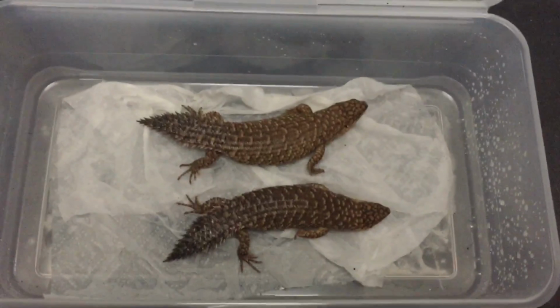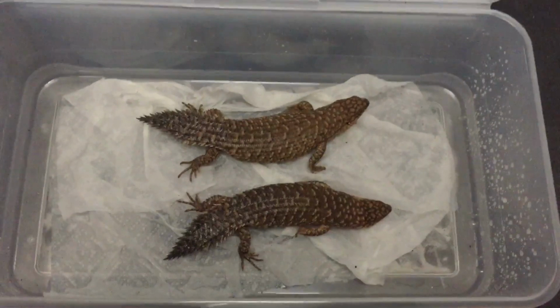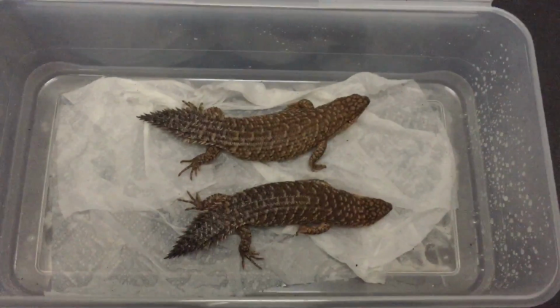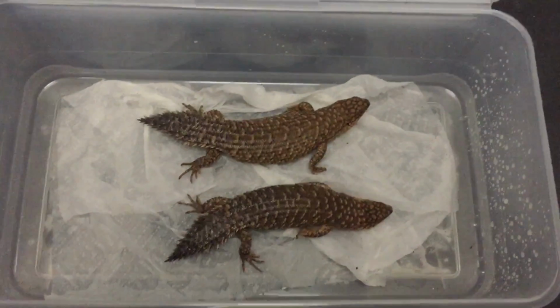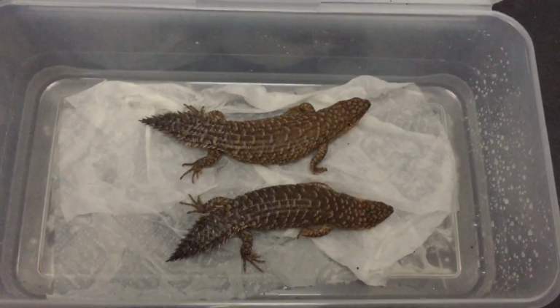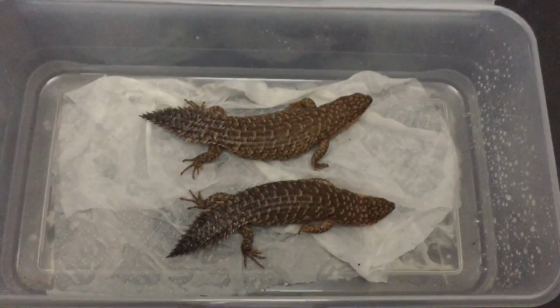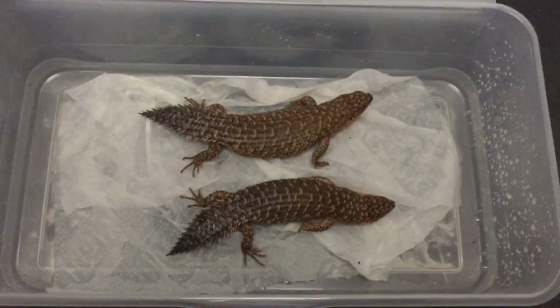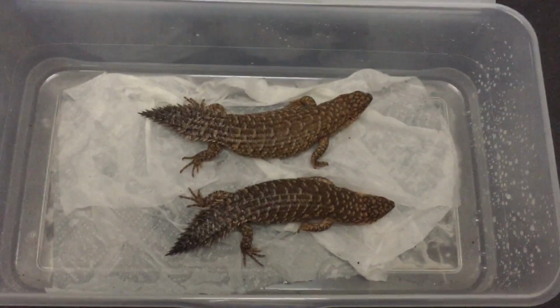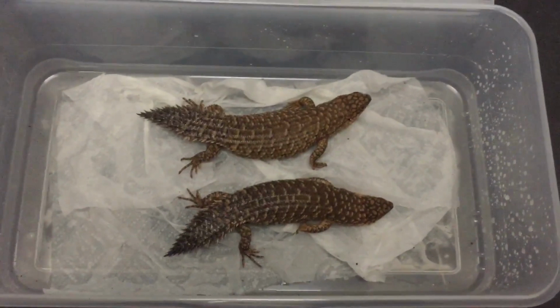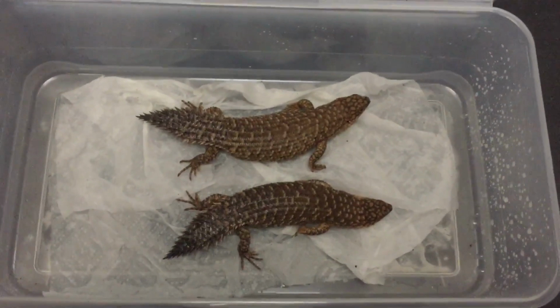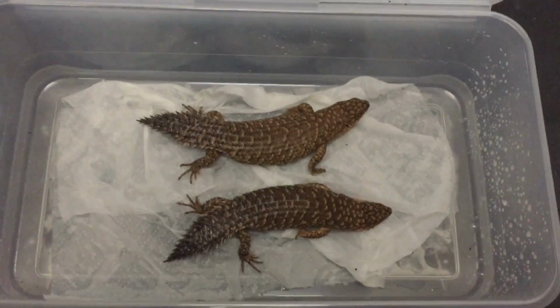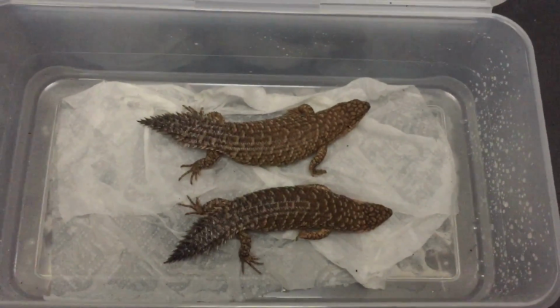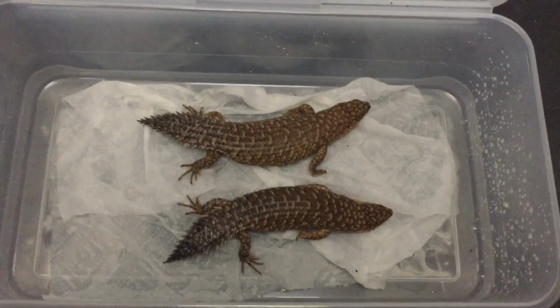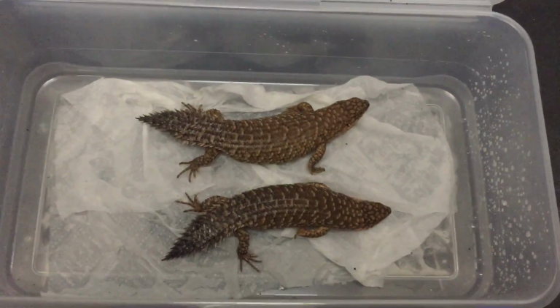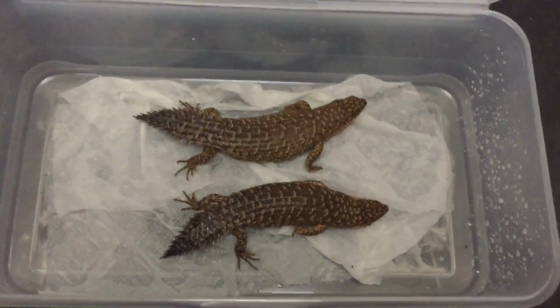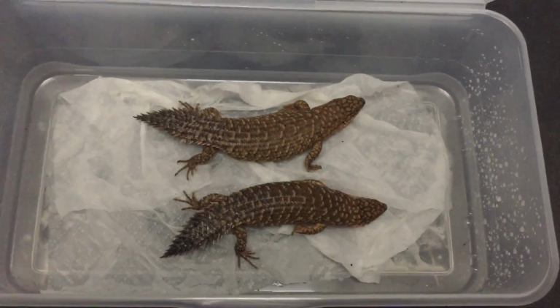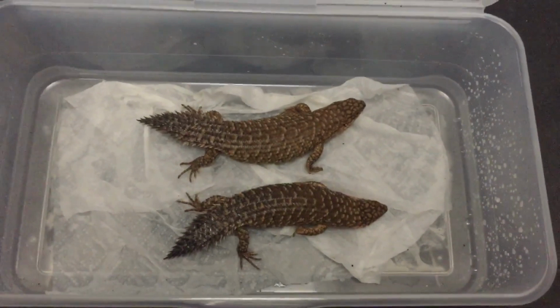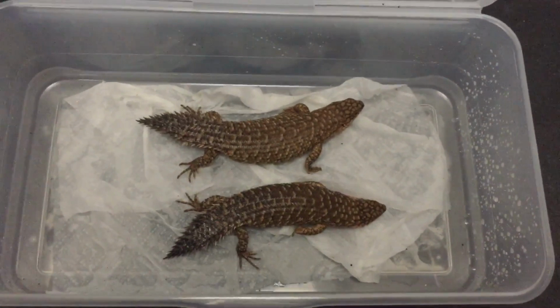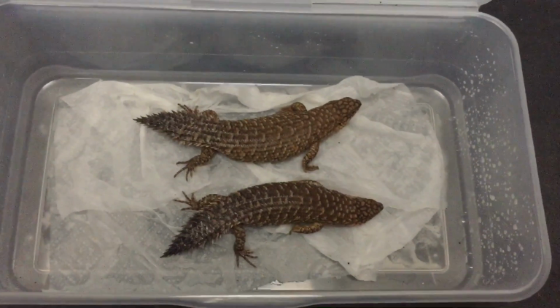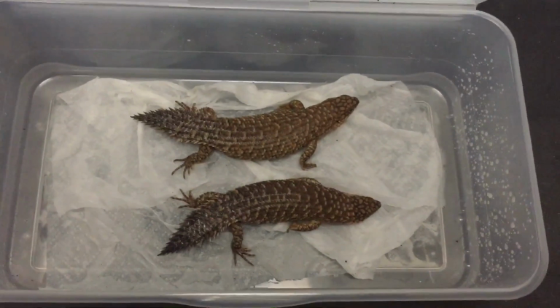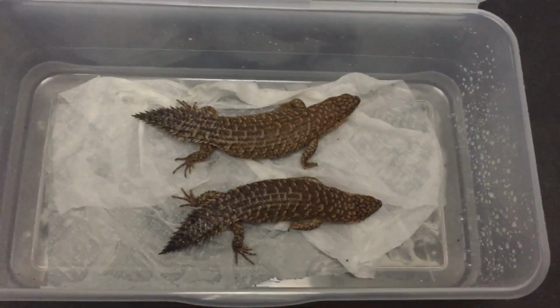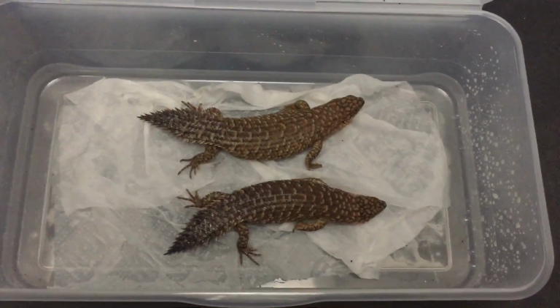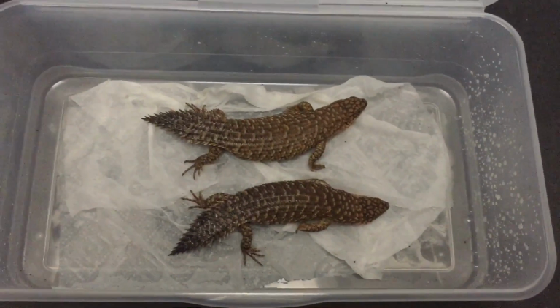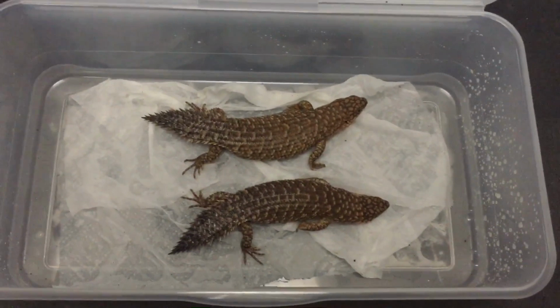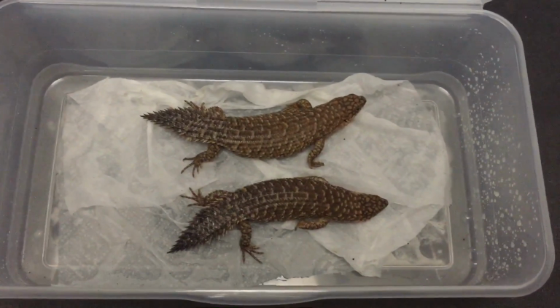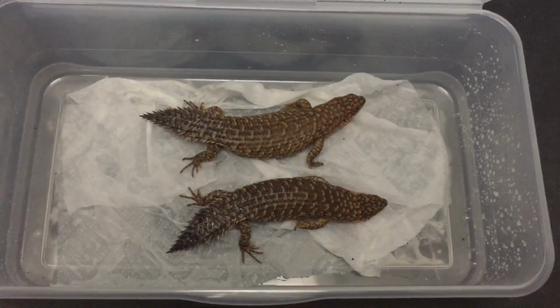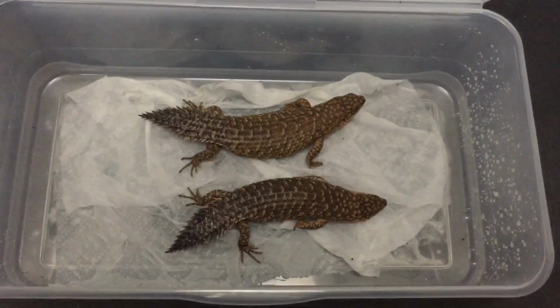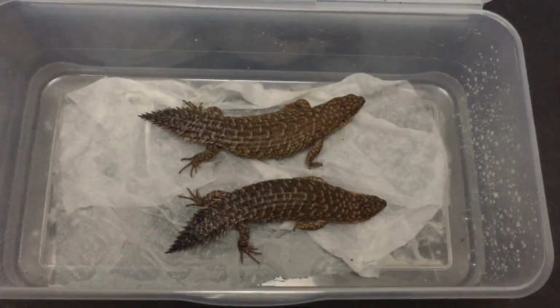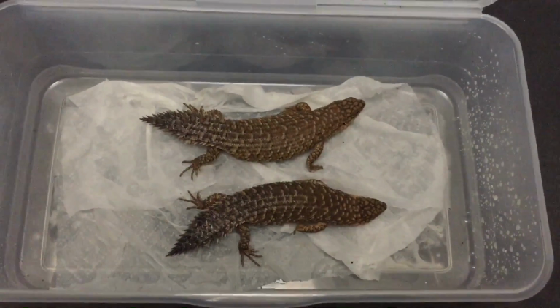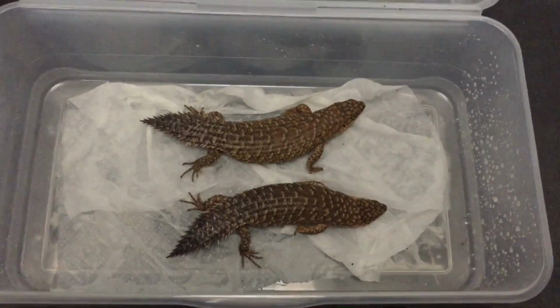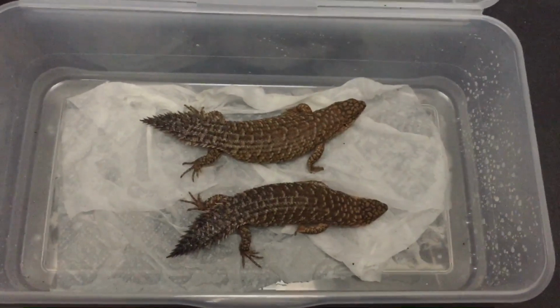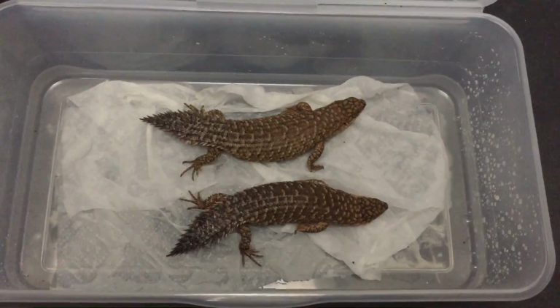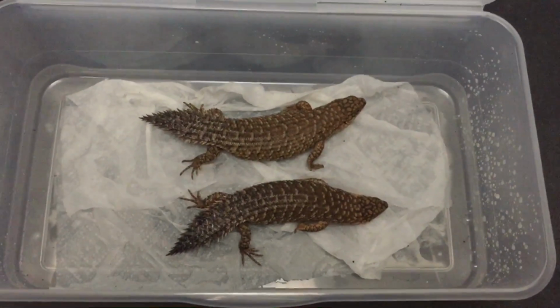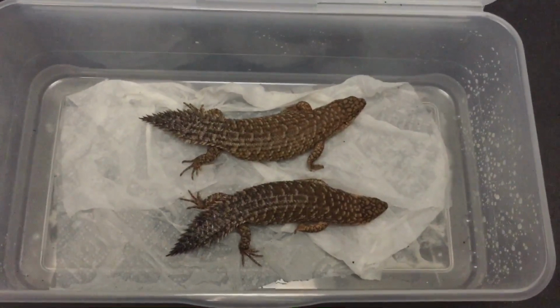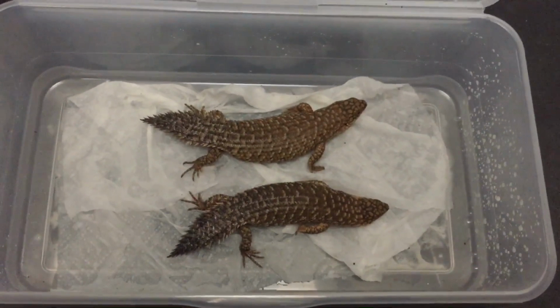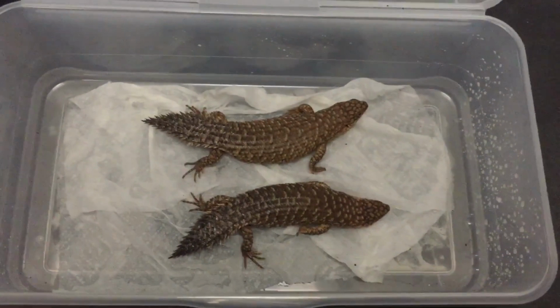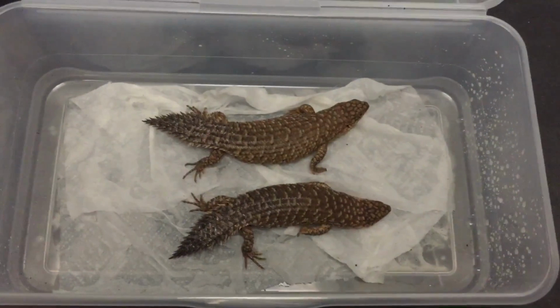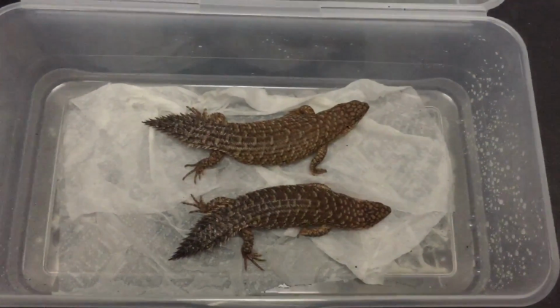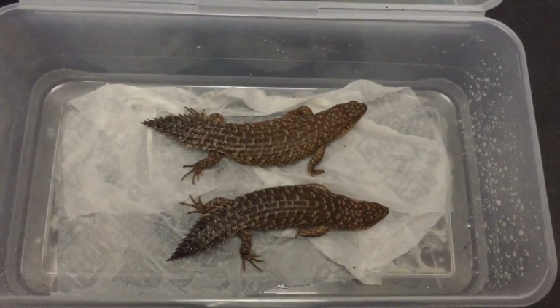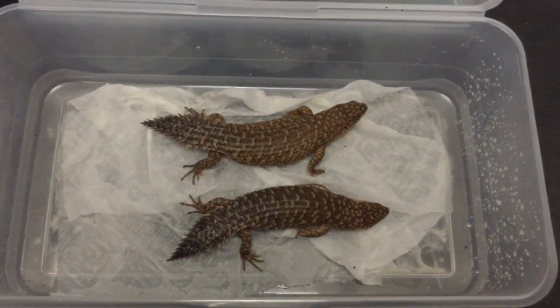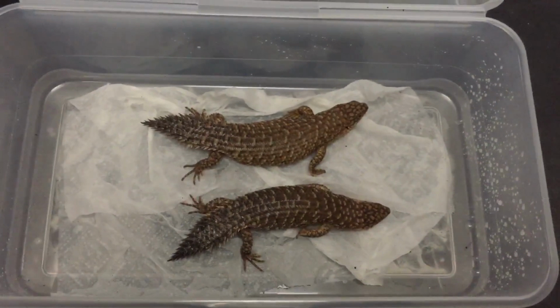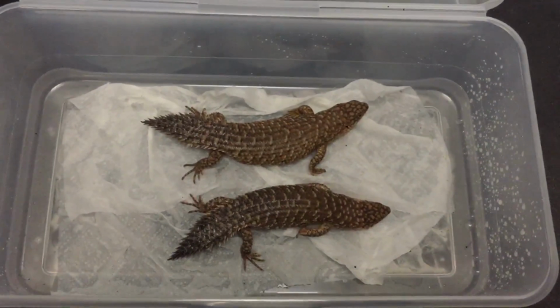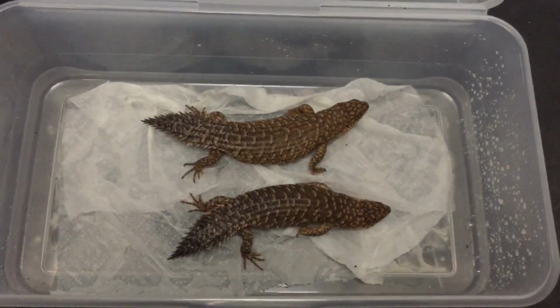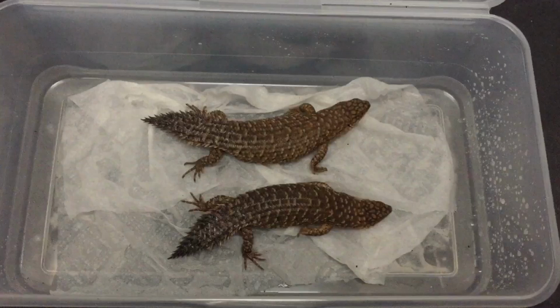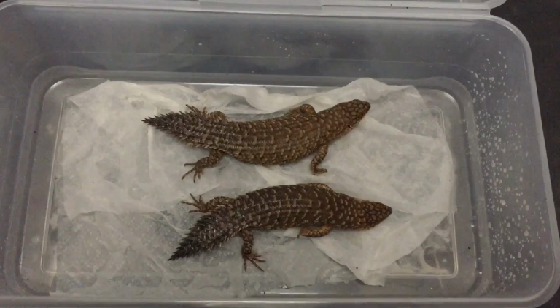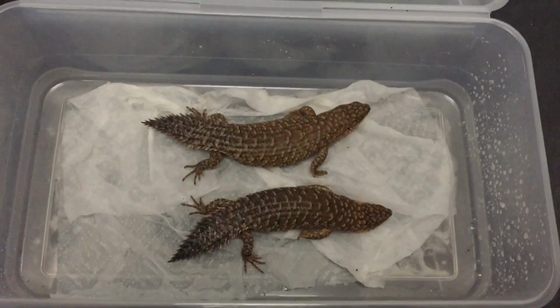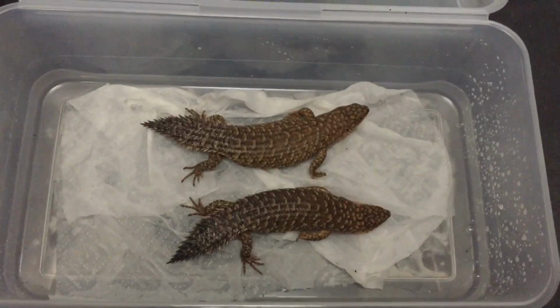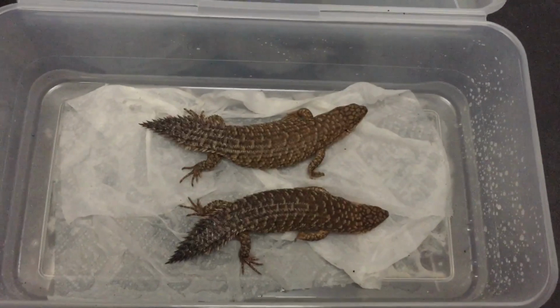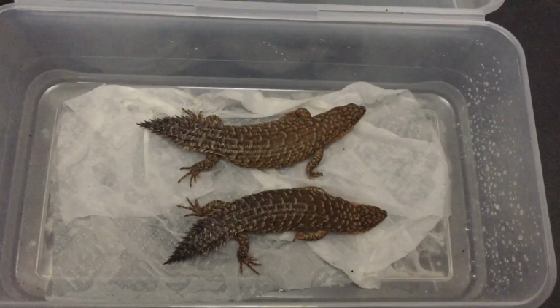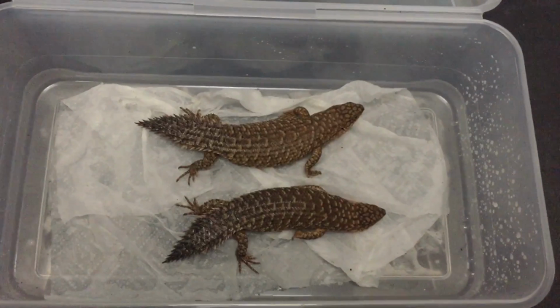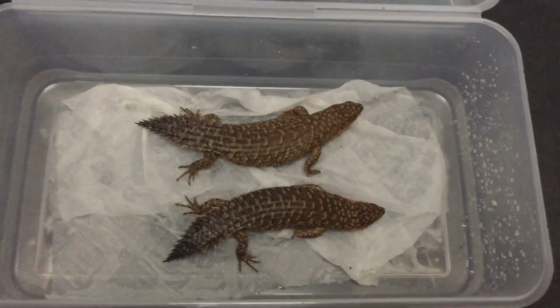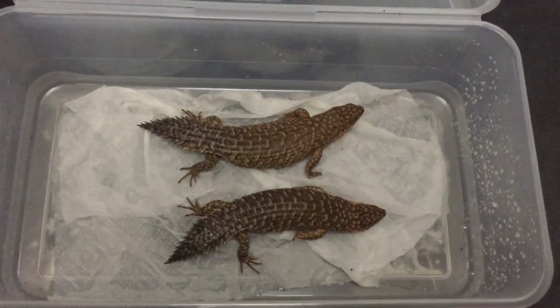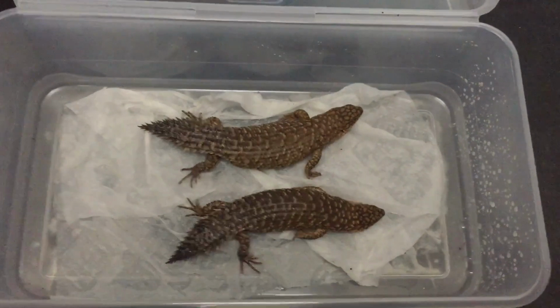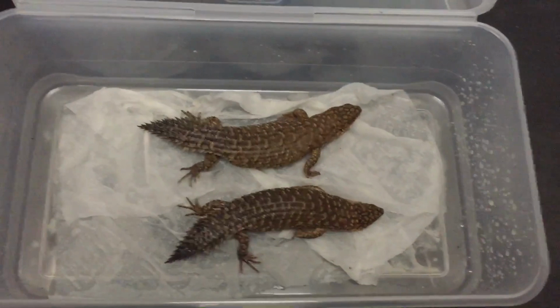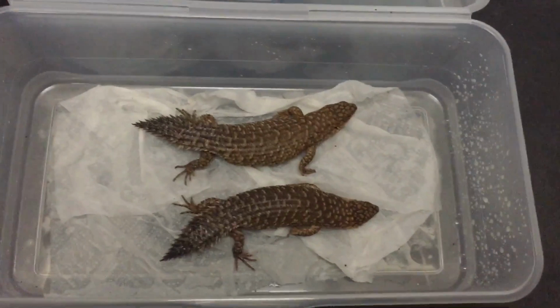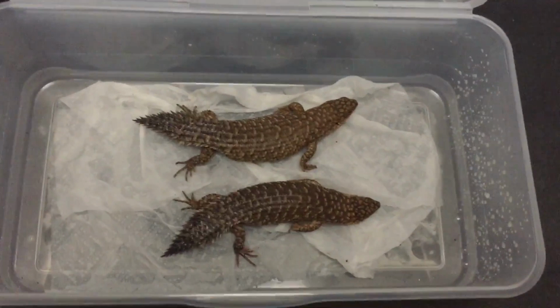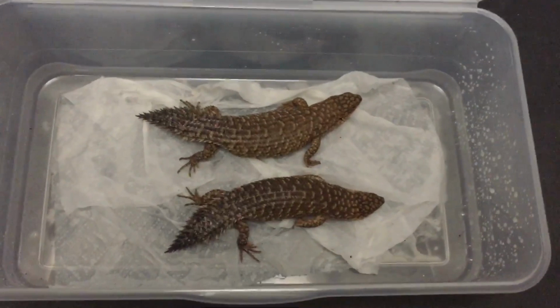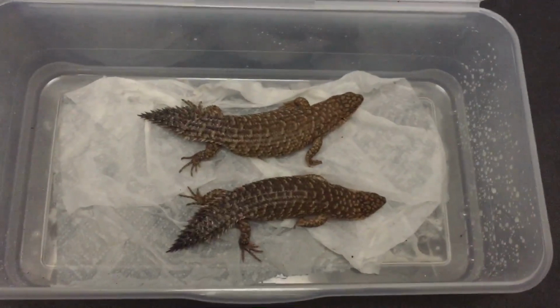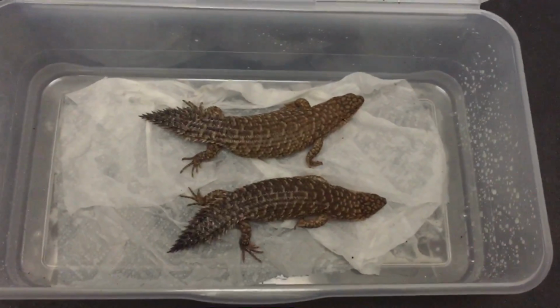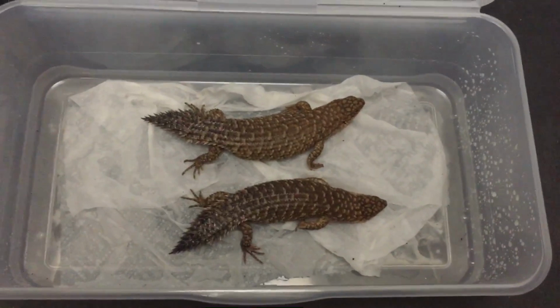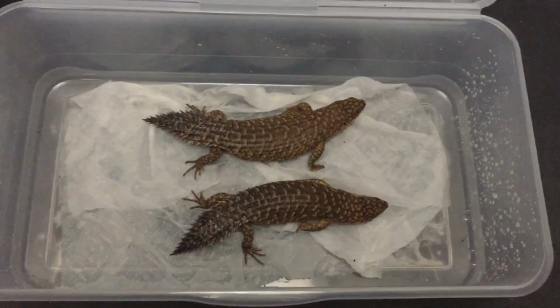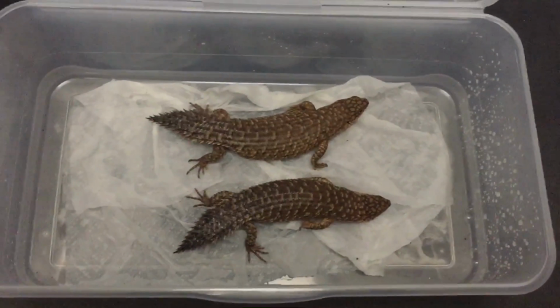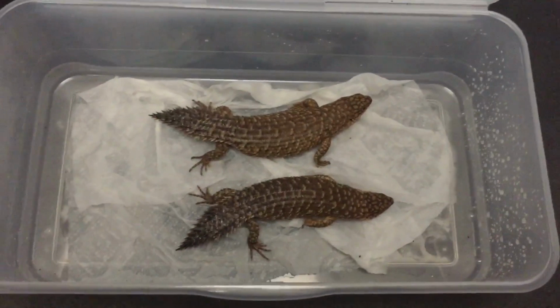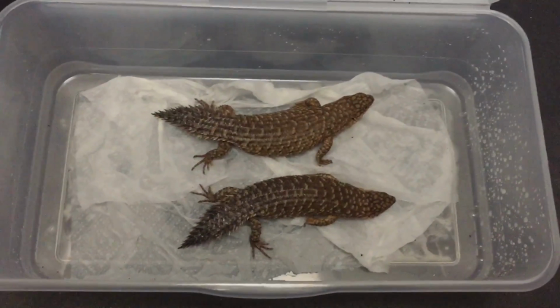Hi guys! Today I'm going to show you how to sex eGernia by using the hemipenal eversion method.